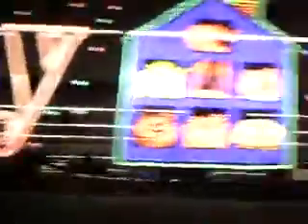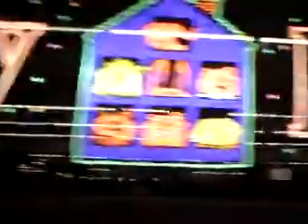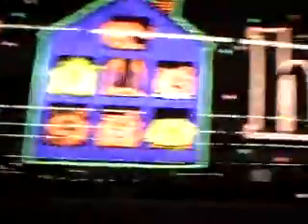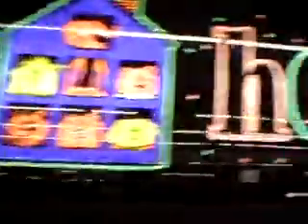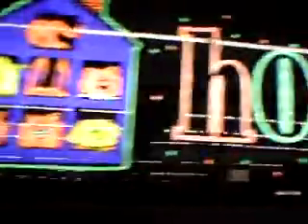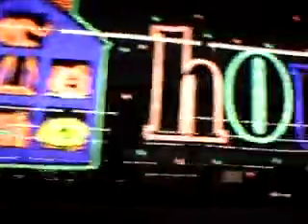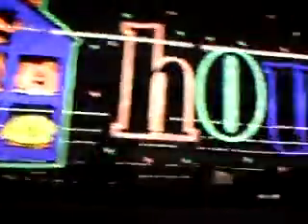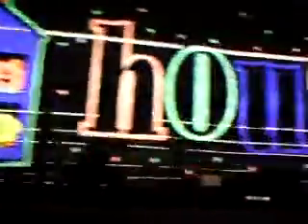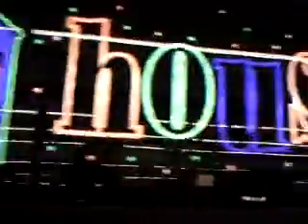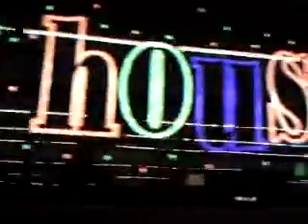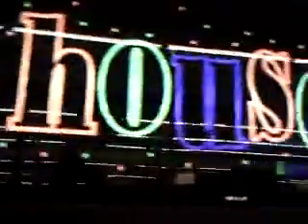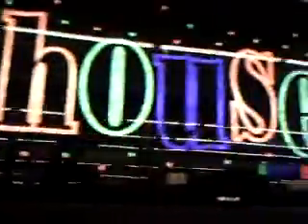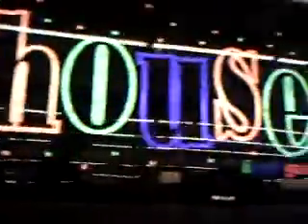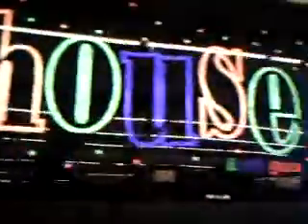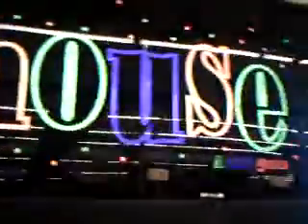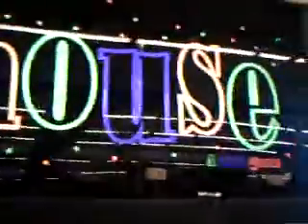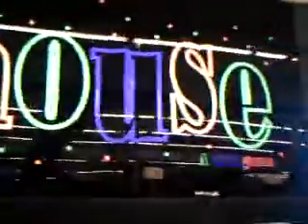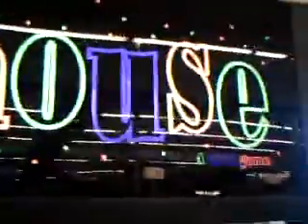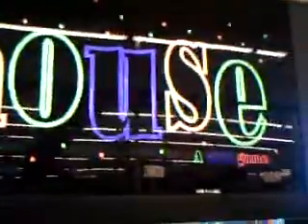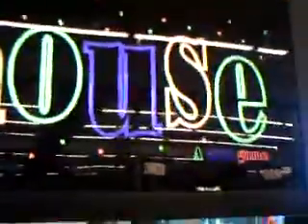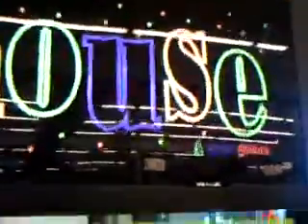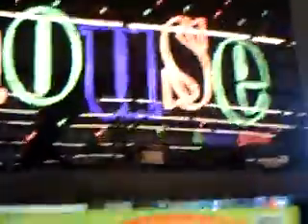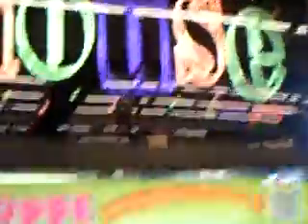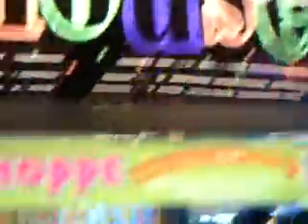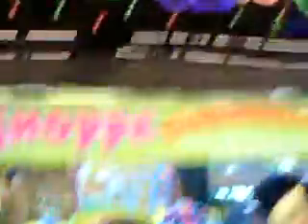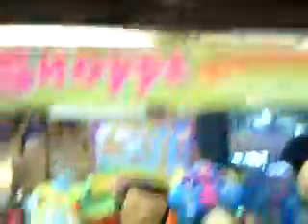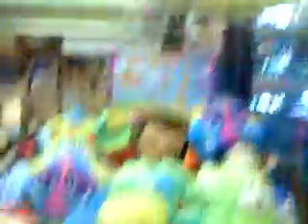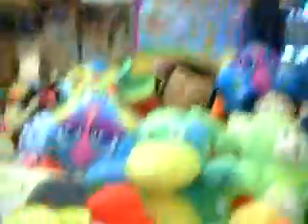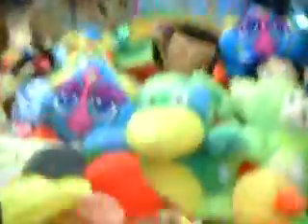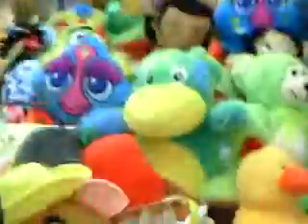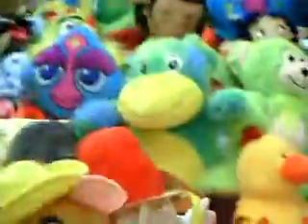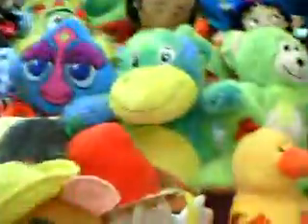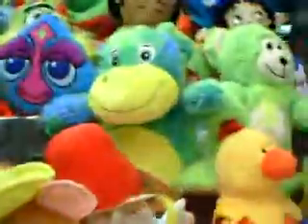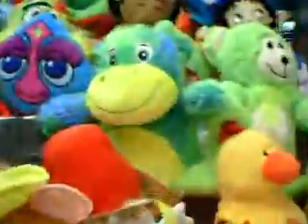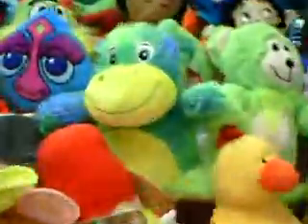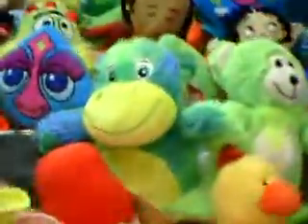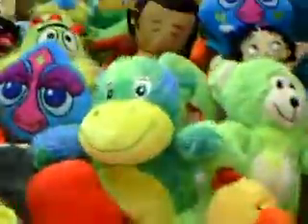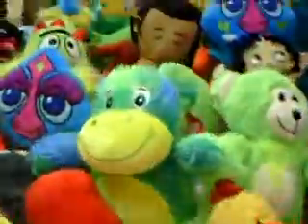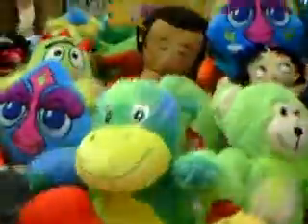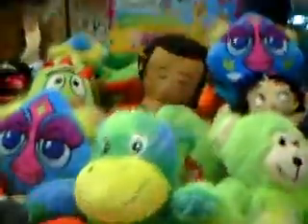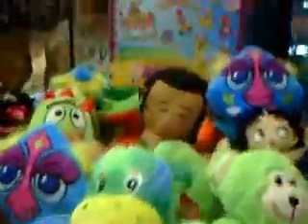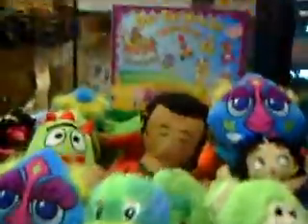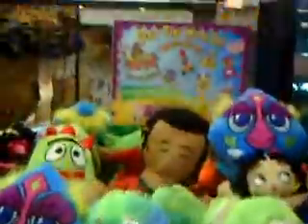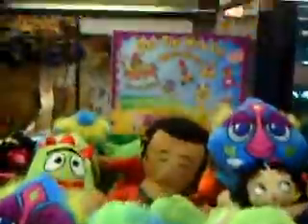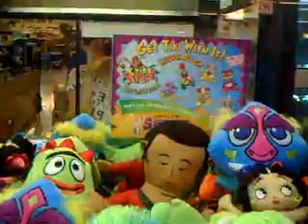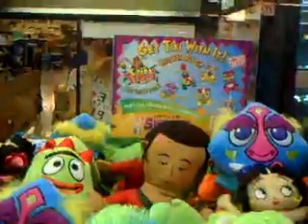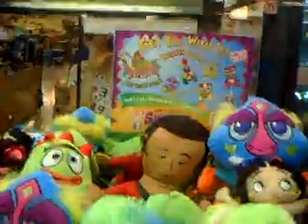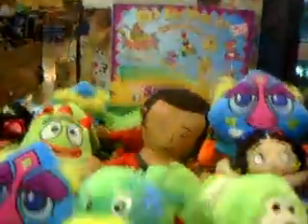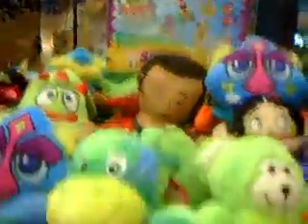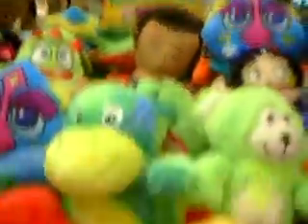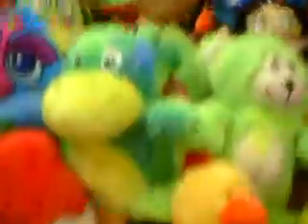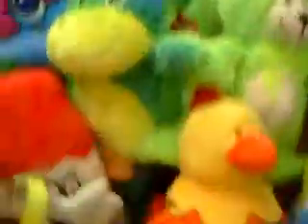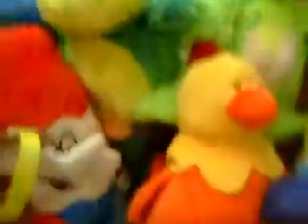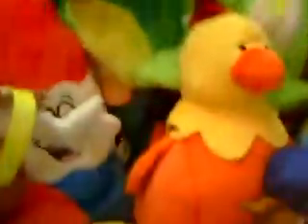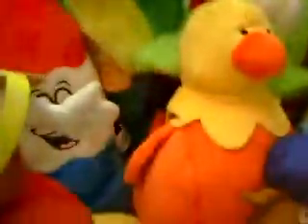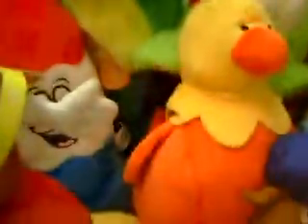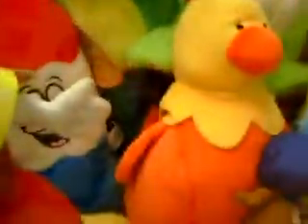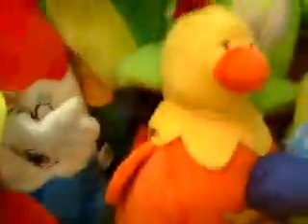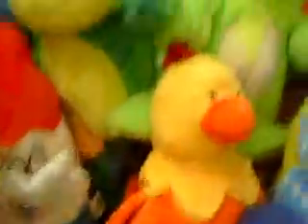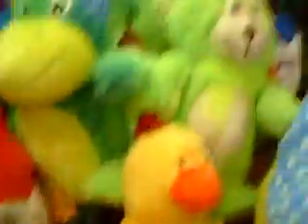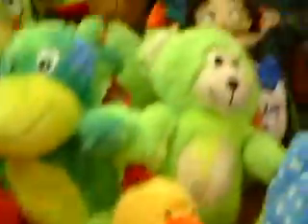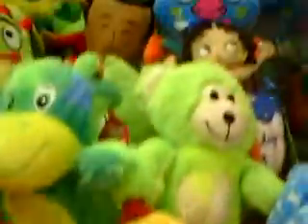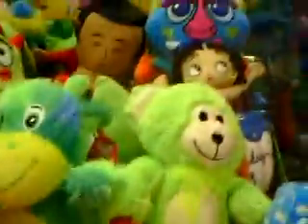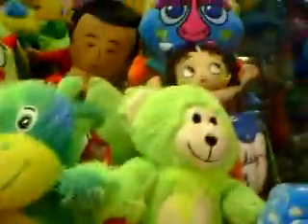Hey guys, I'm at my Kroger's Sugarloaf toy house, and it looks like they've freshly restocked everything.